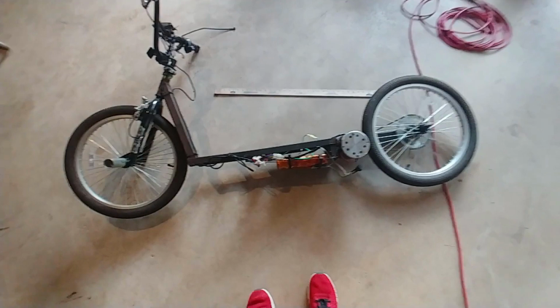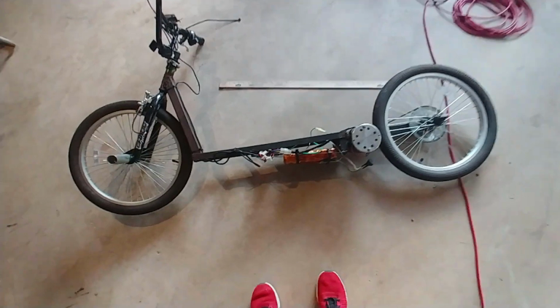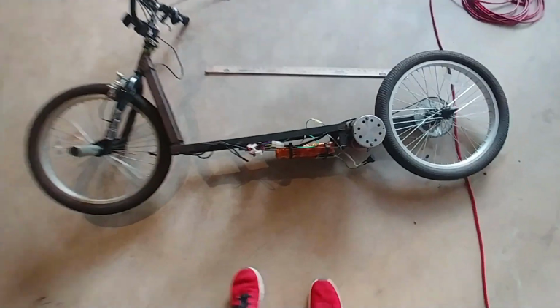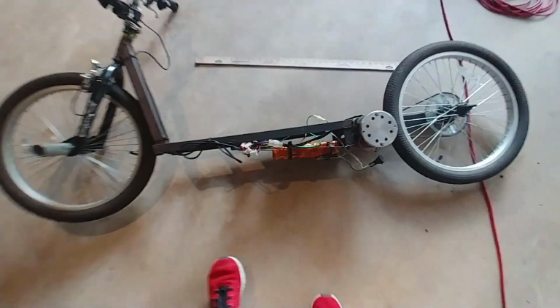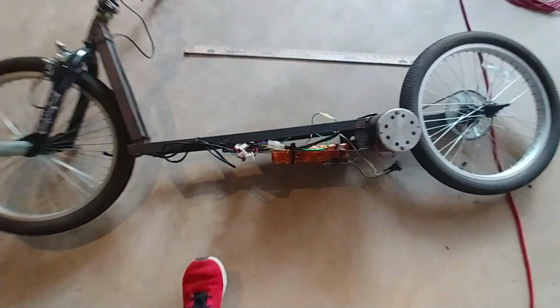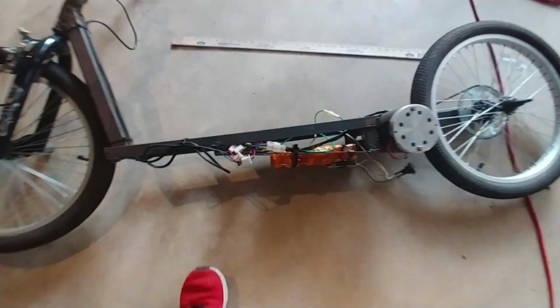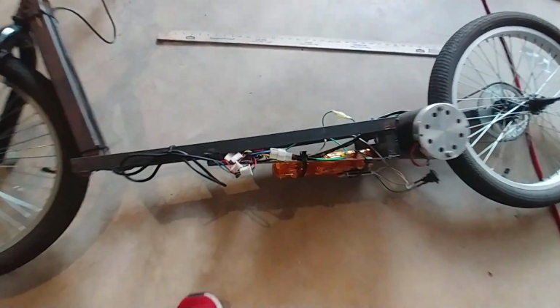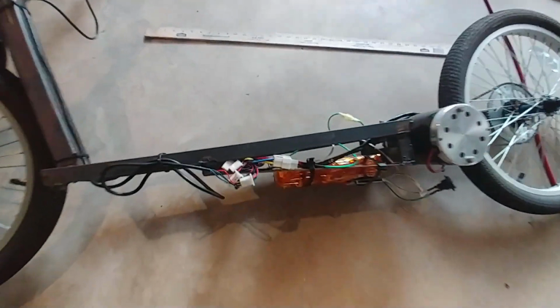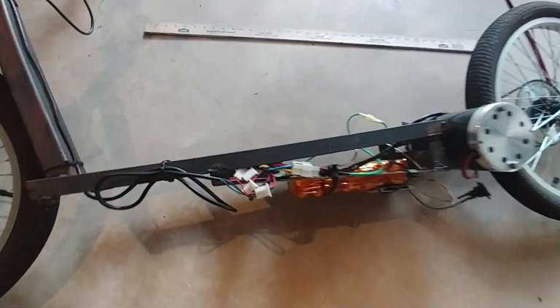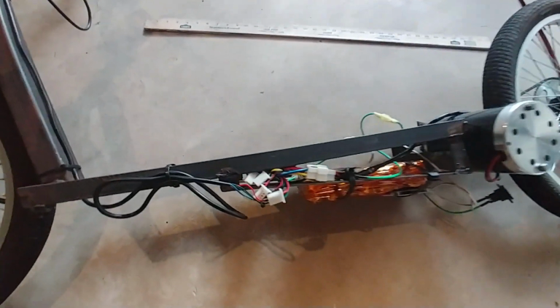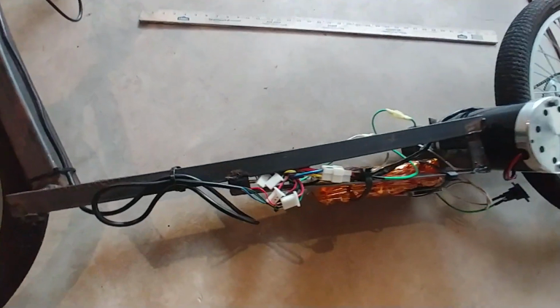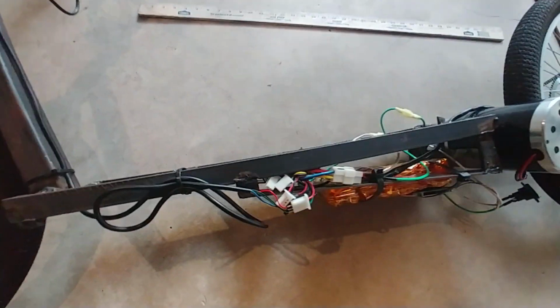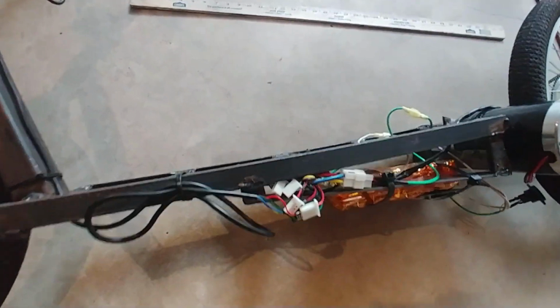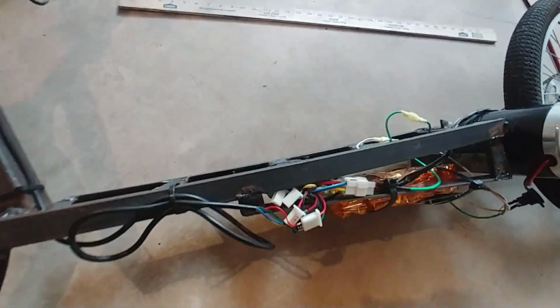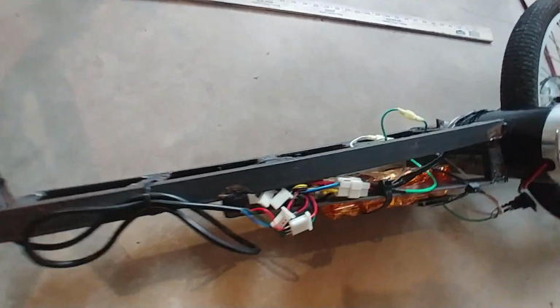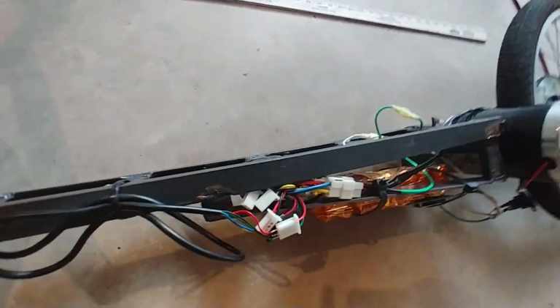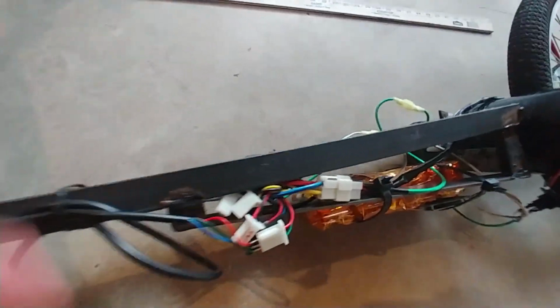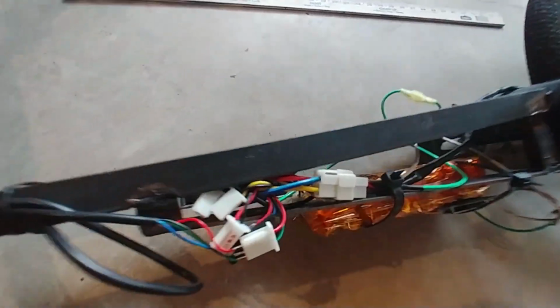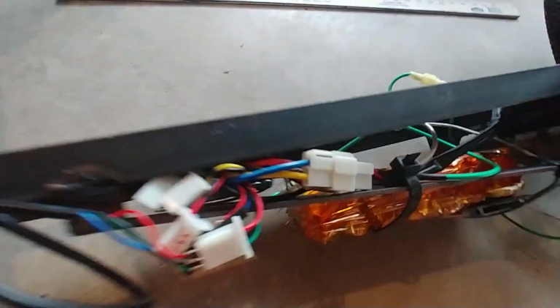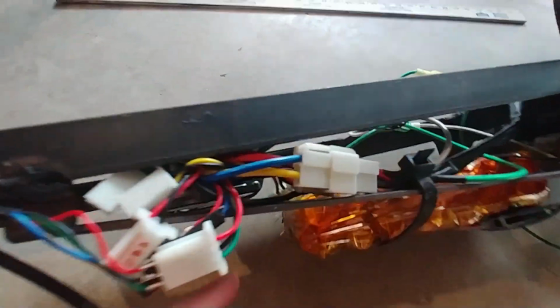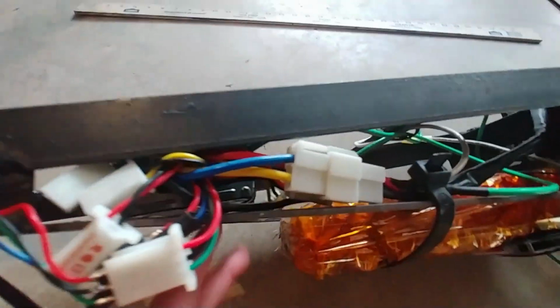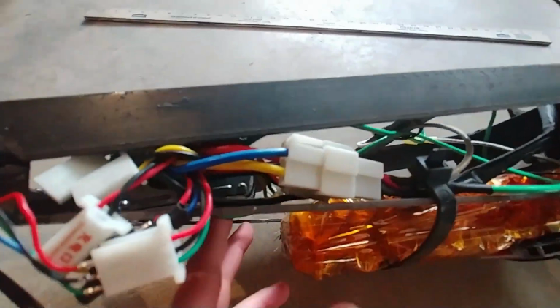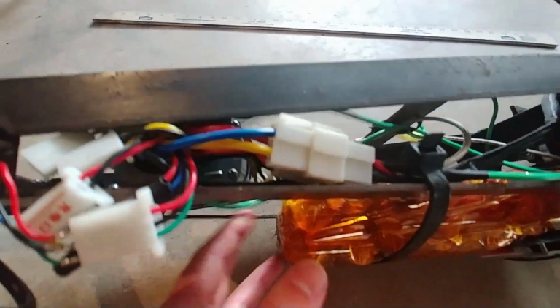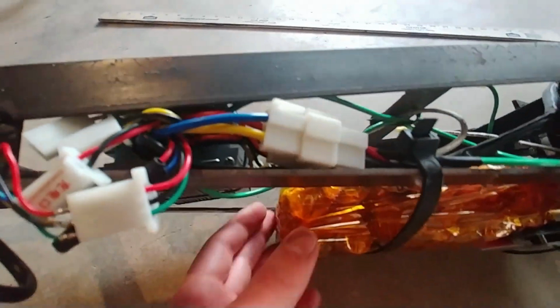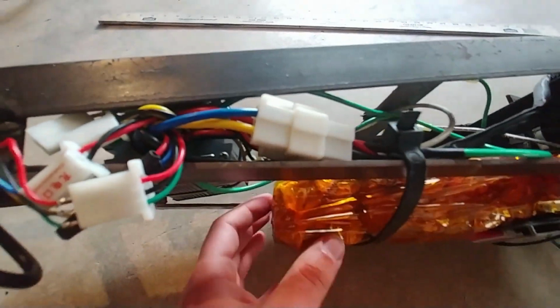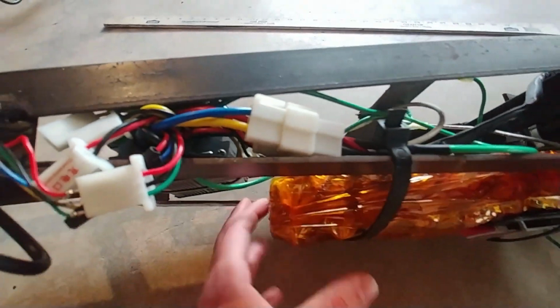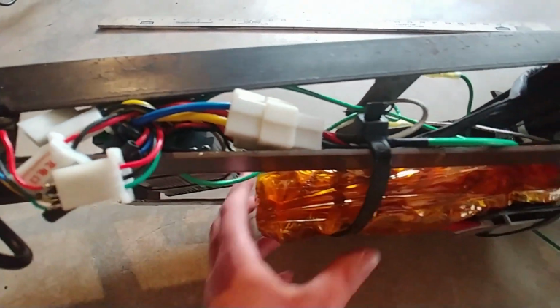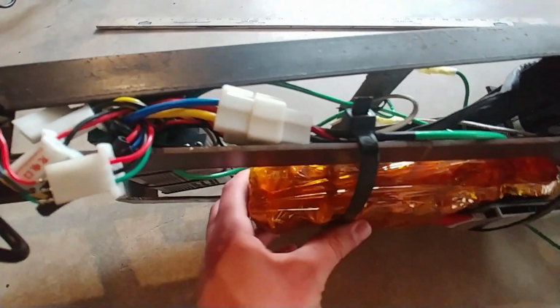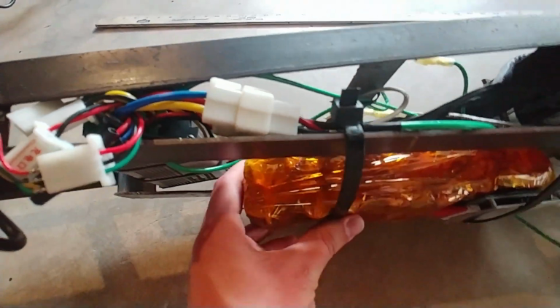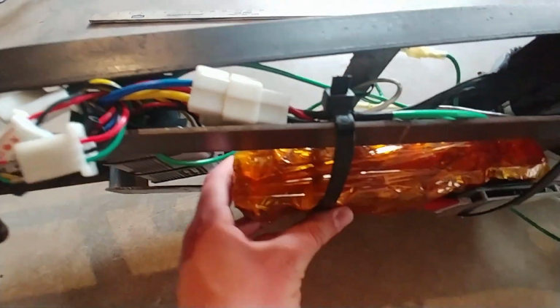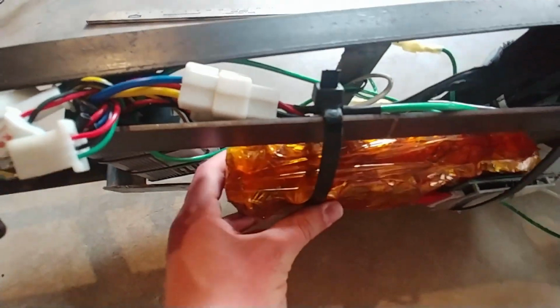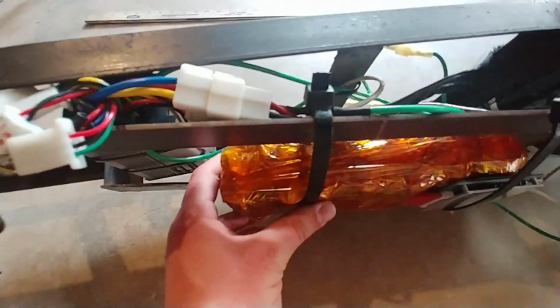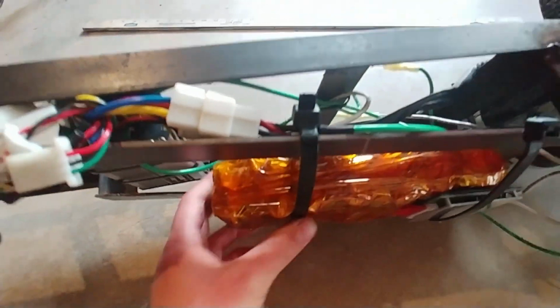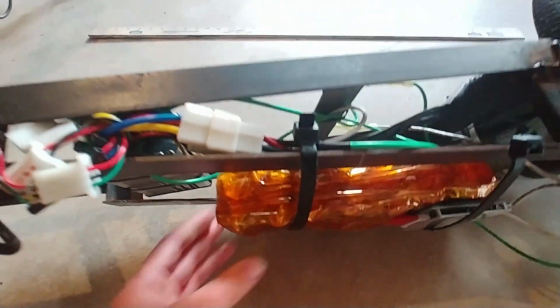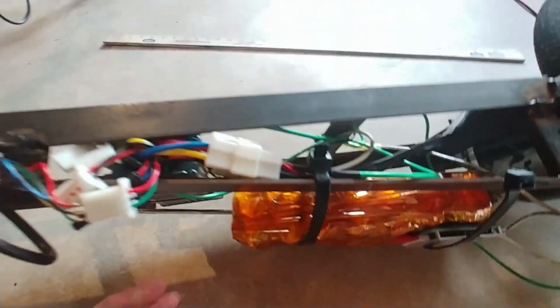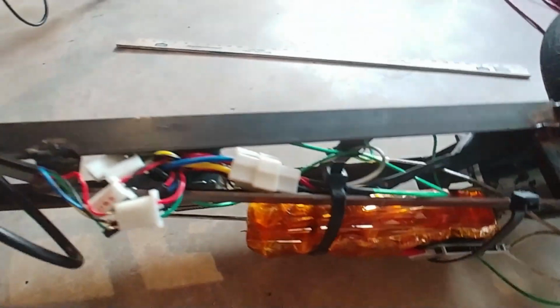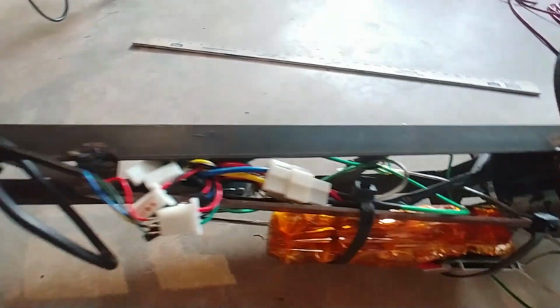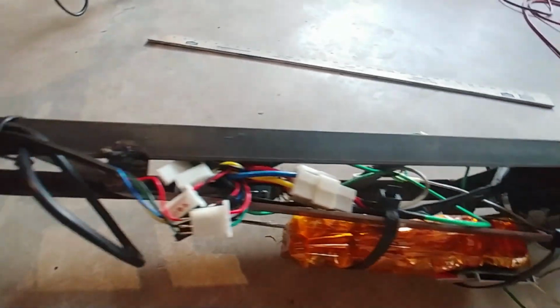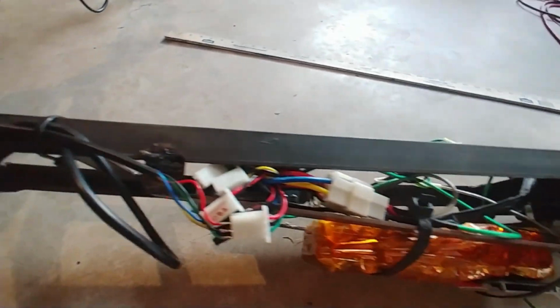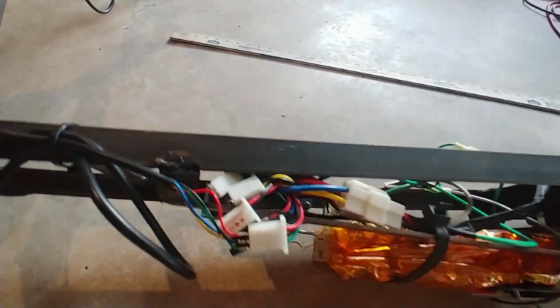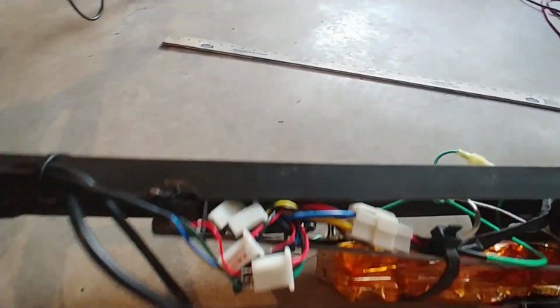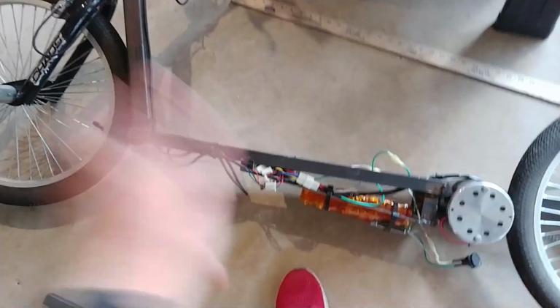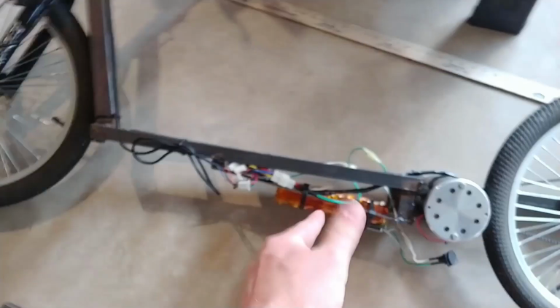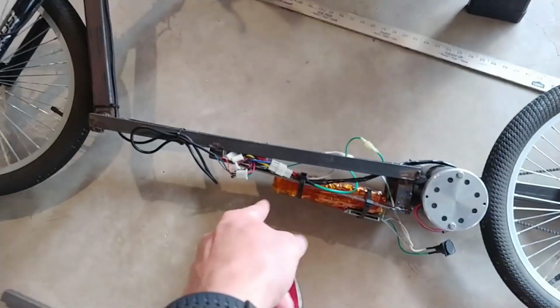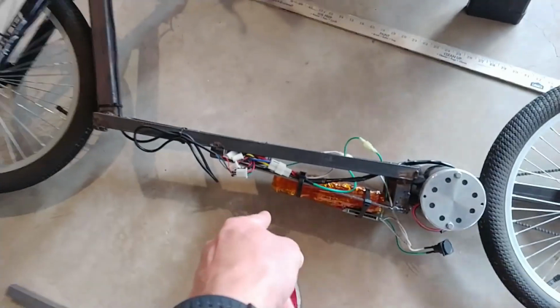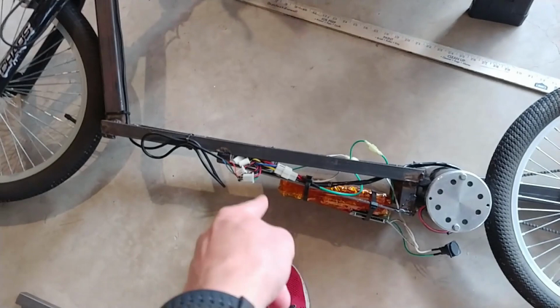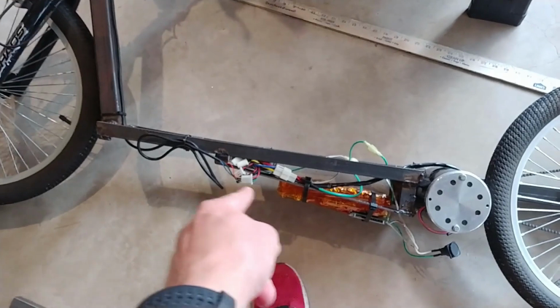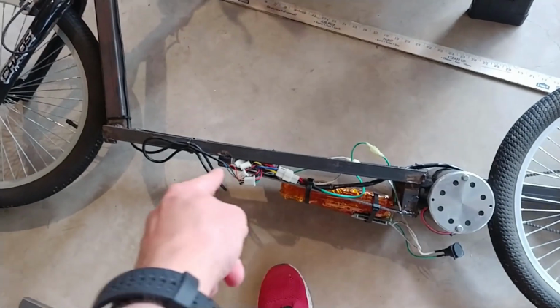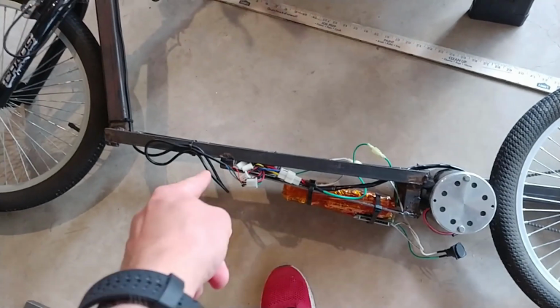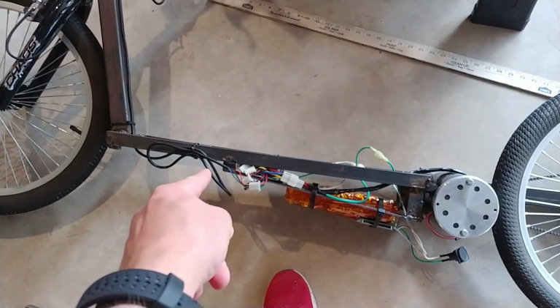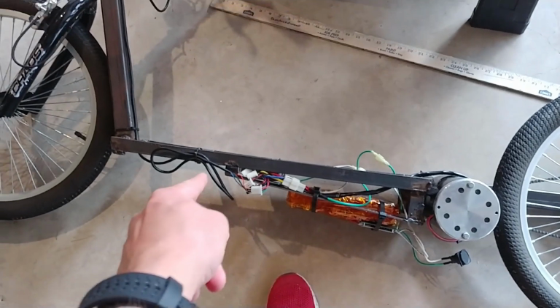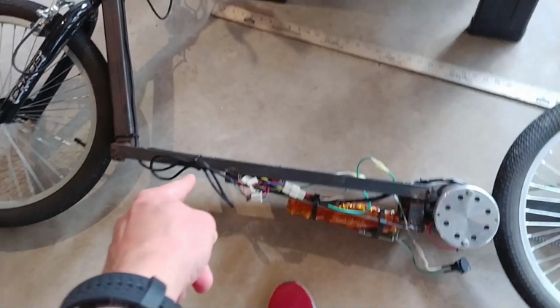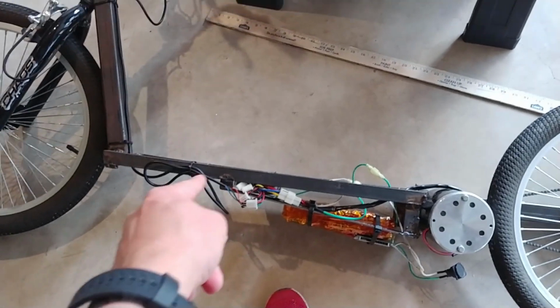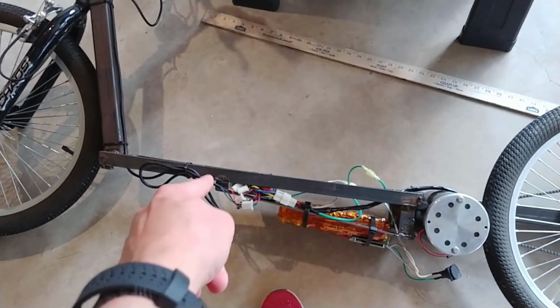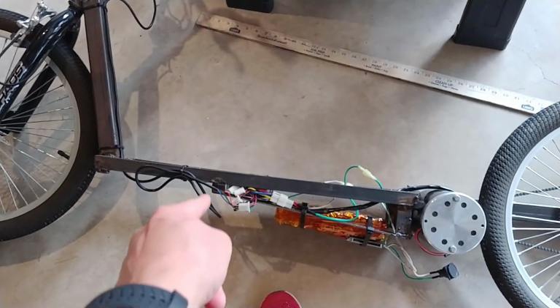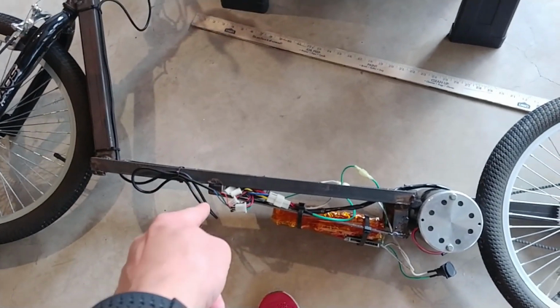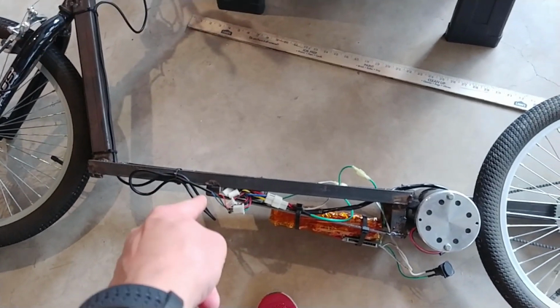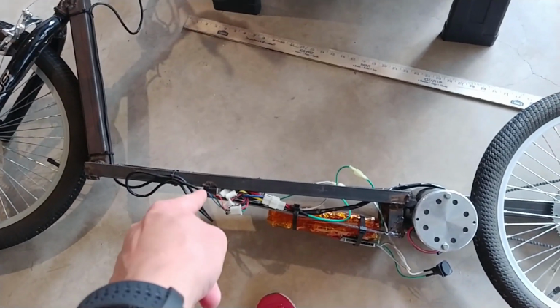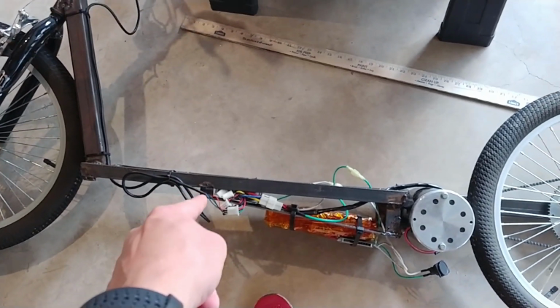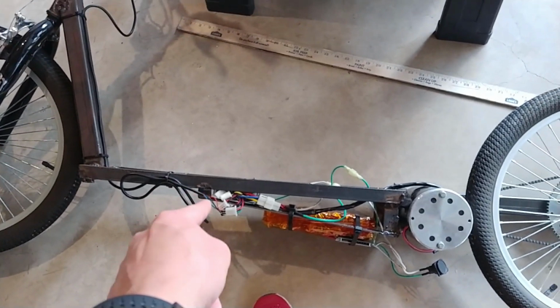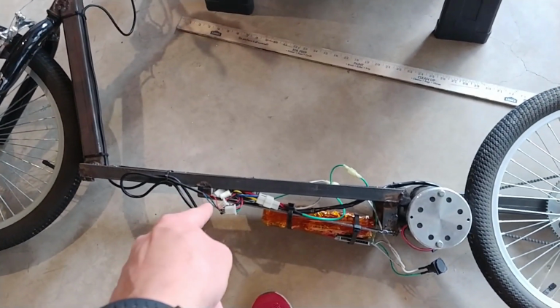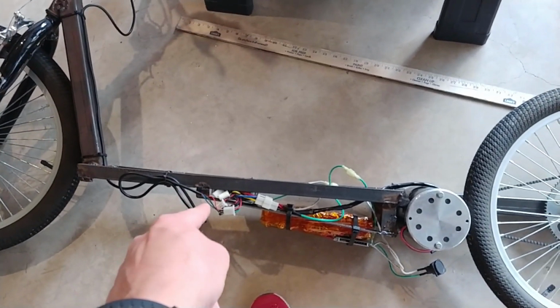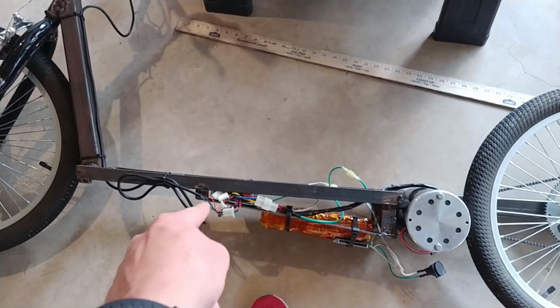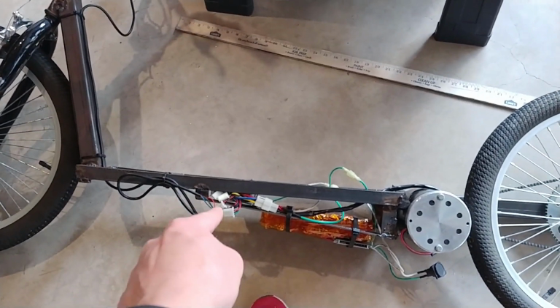Here is the old chassis in all of its zip-tied glory. This chassis is going to be replaced in this video.